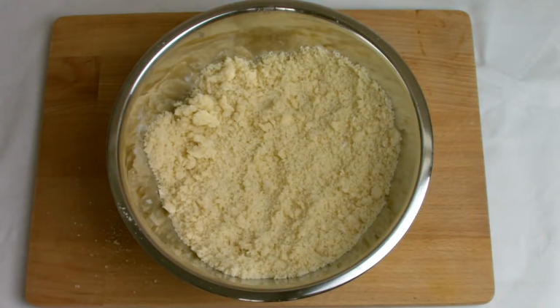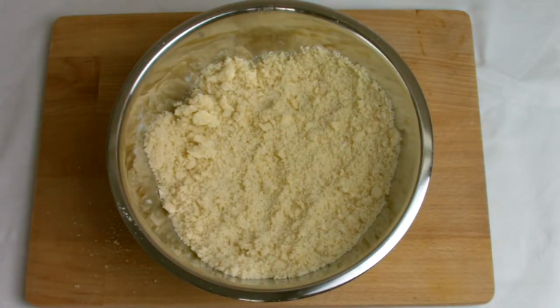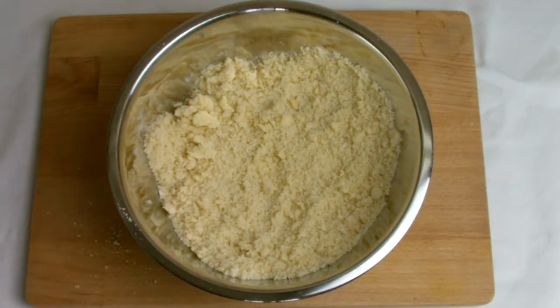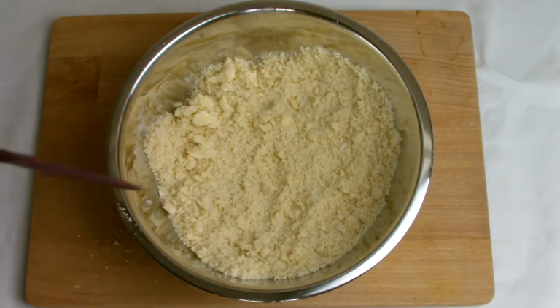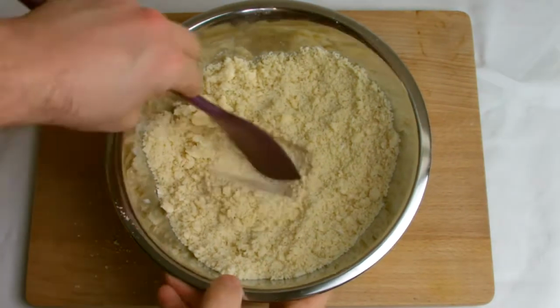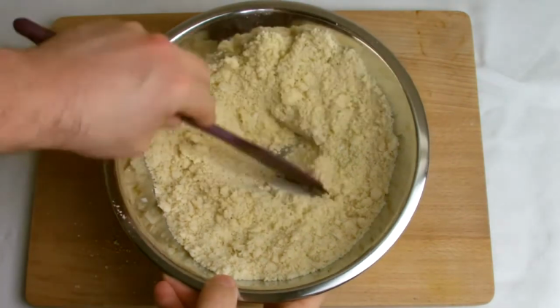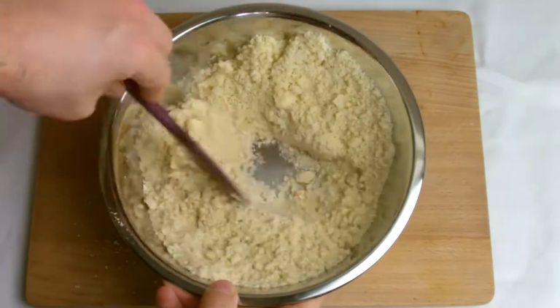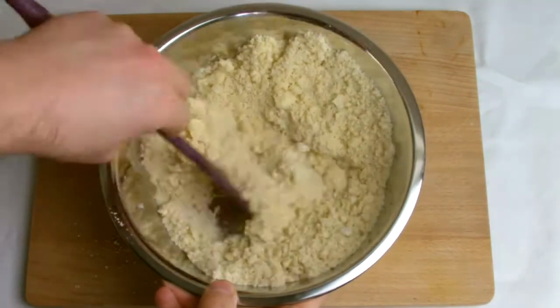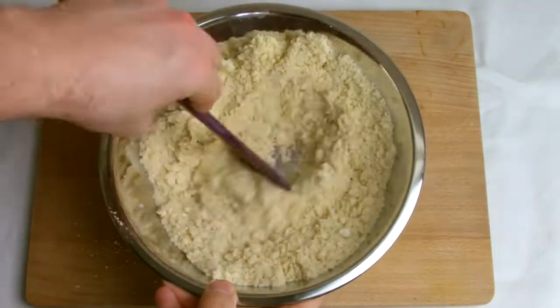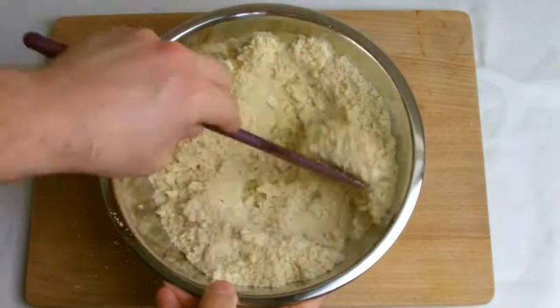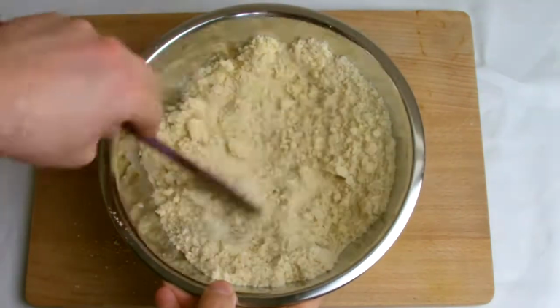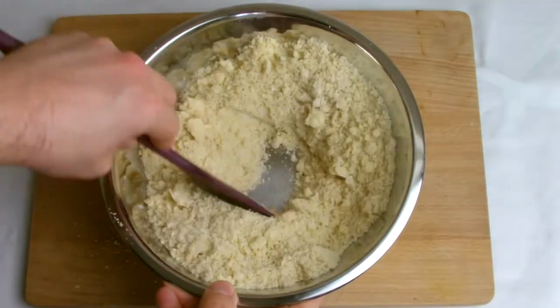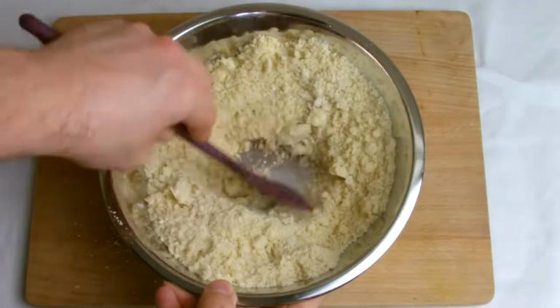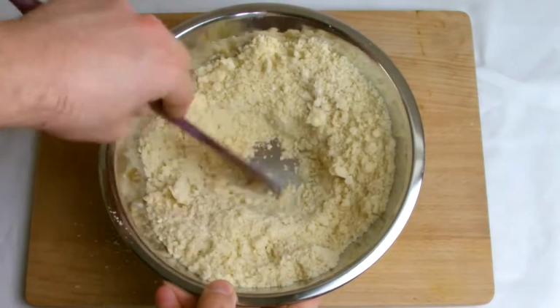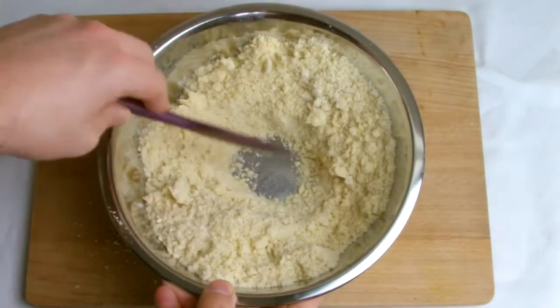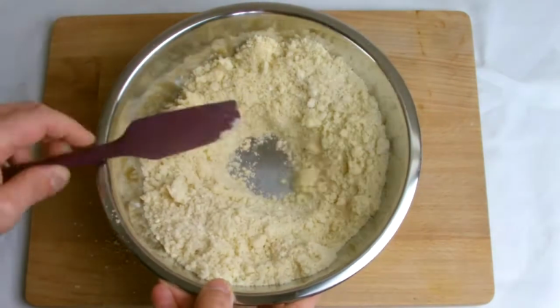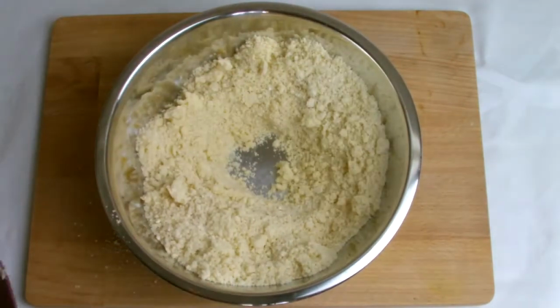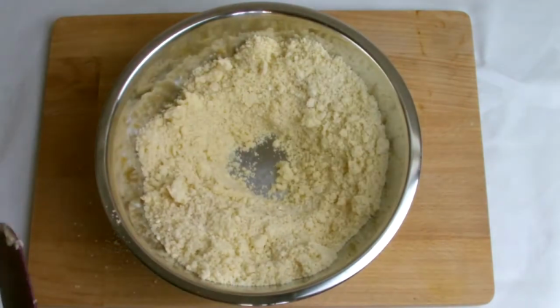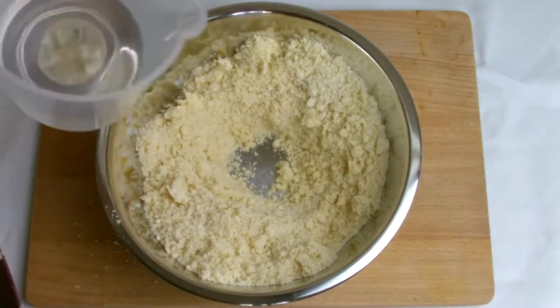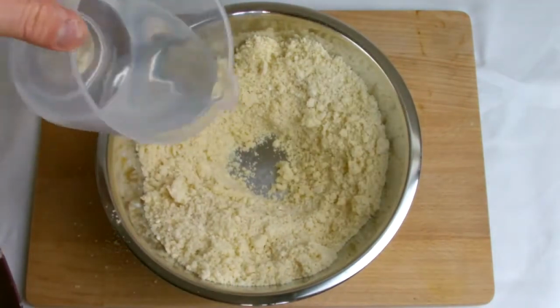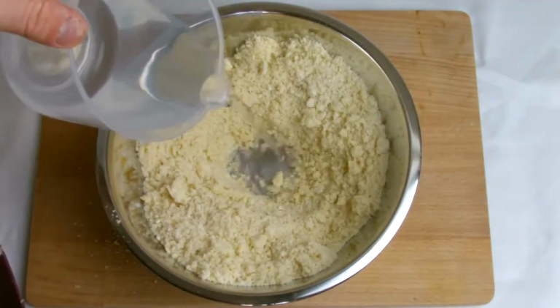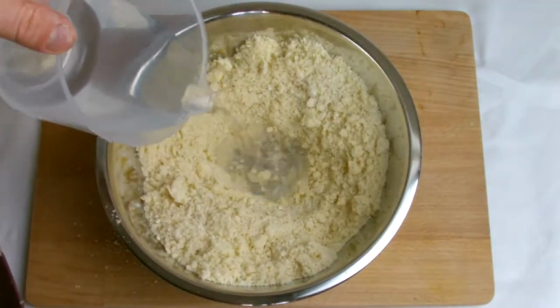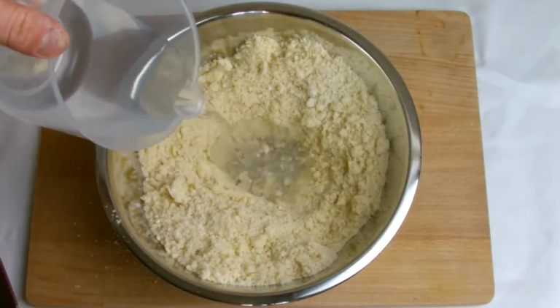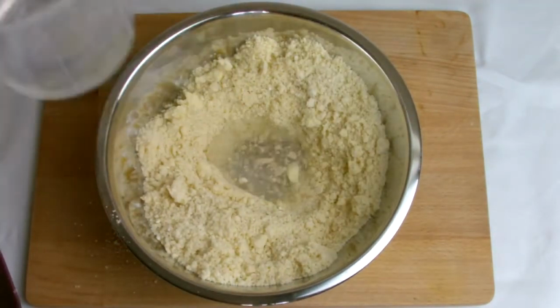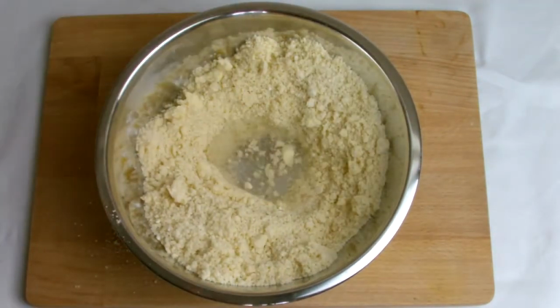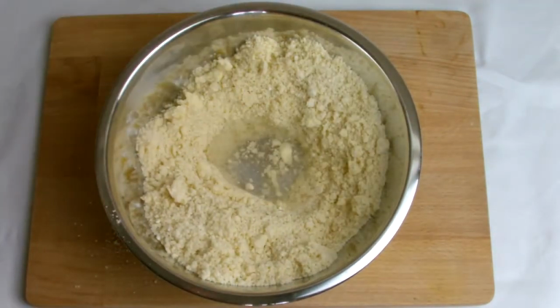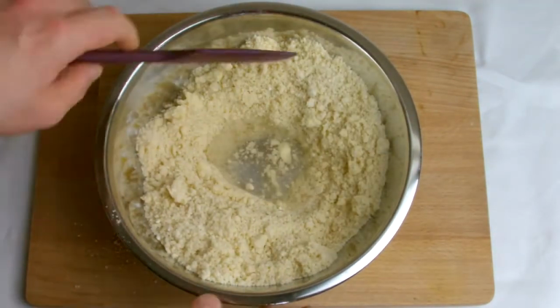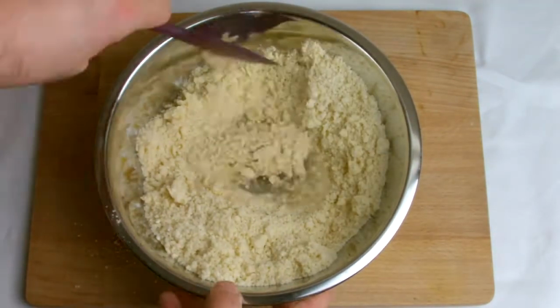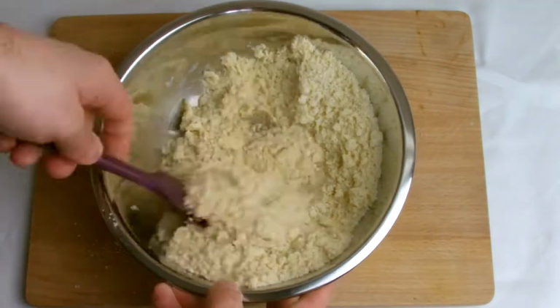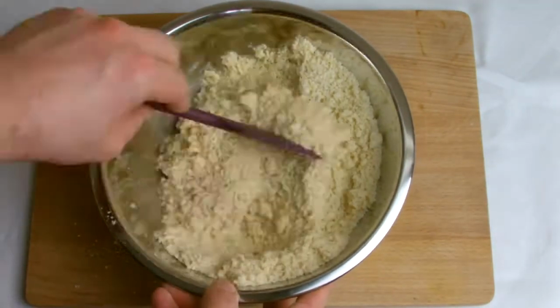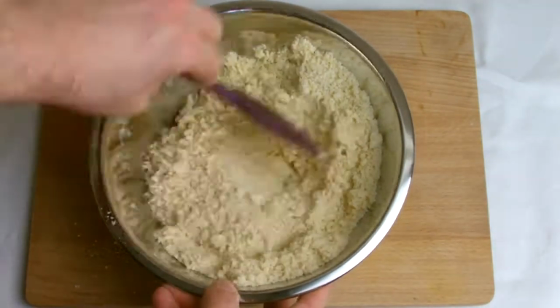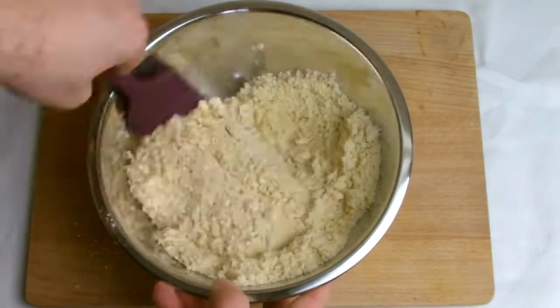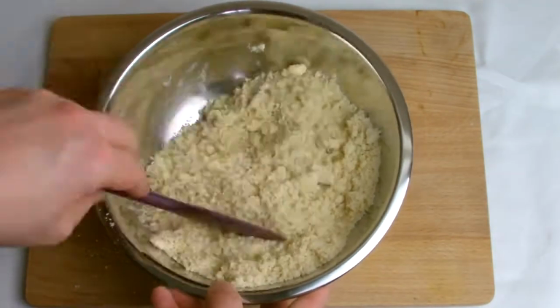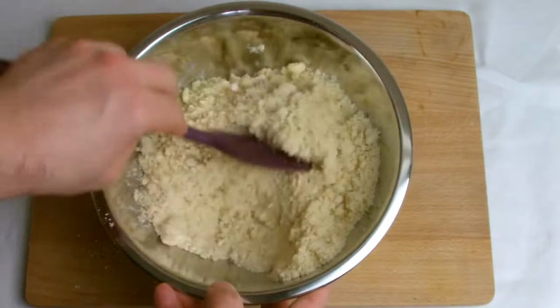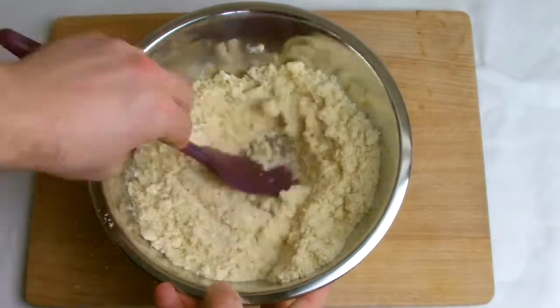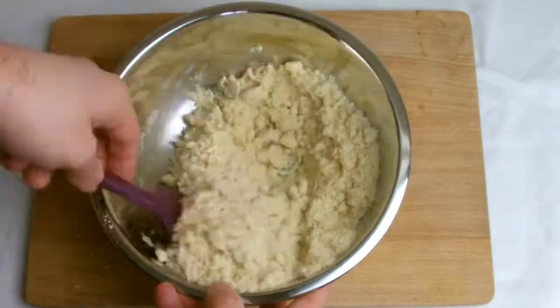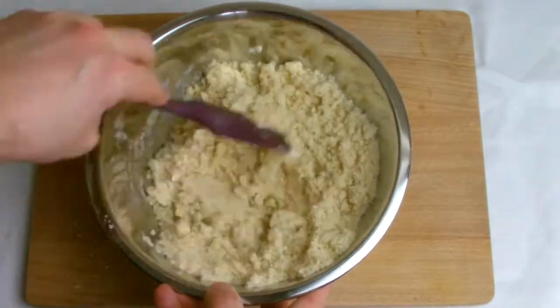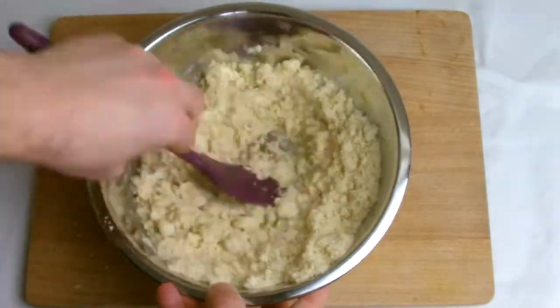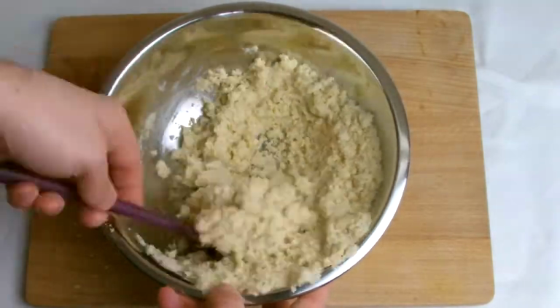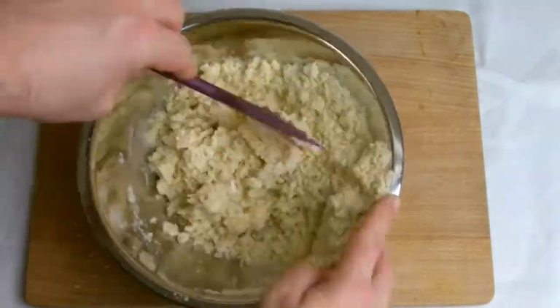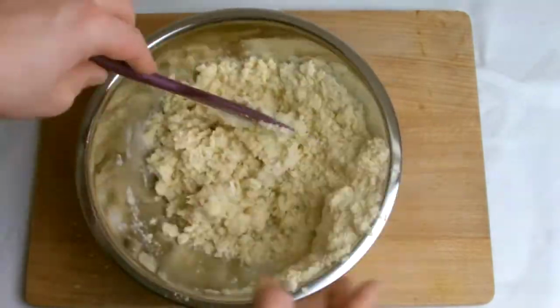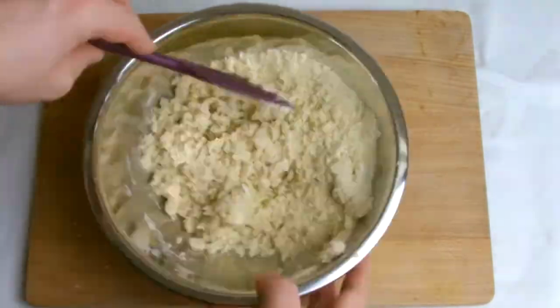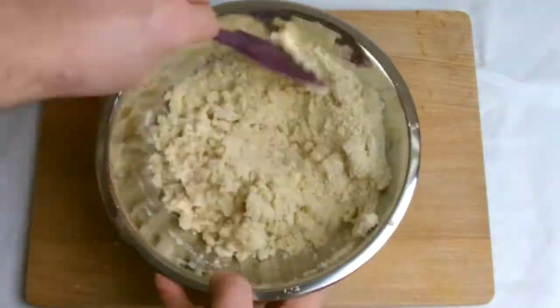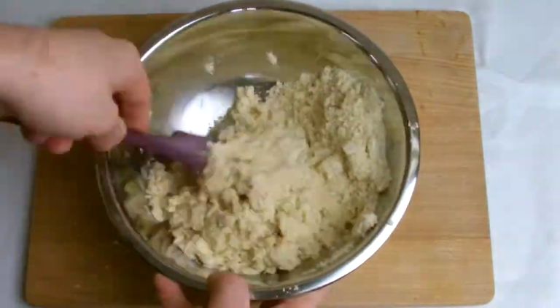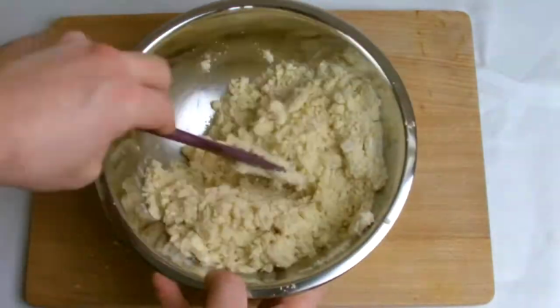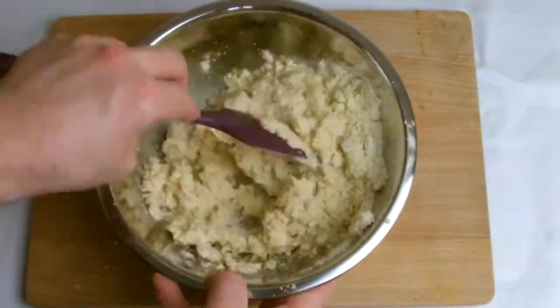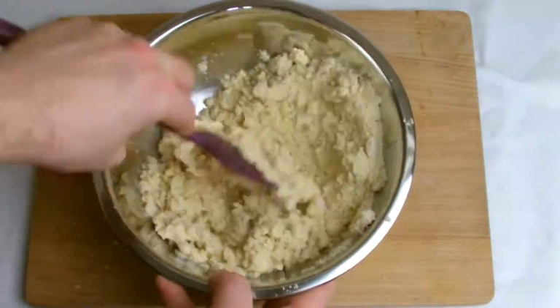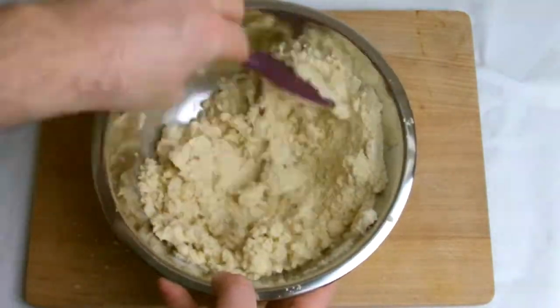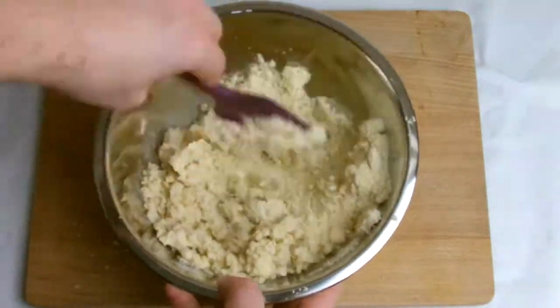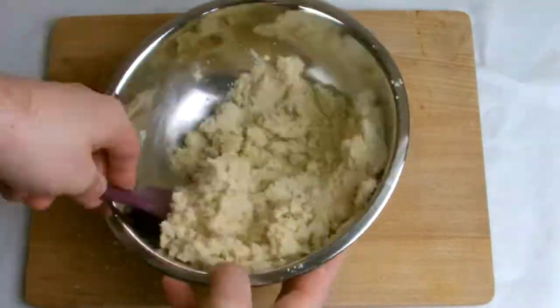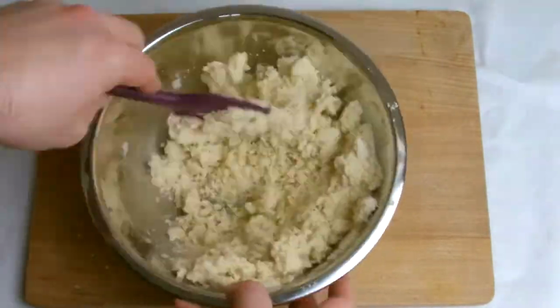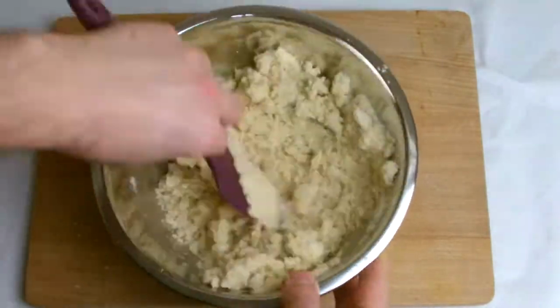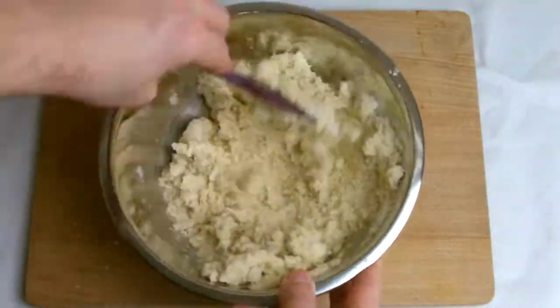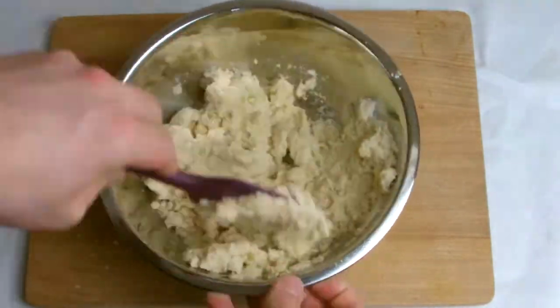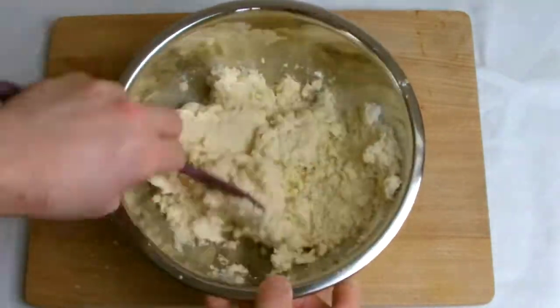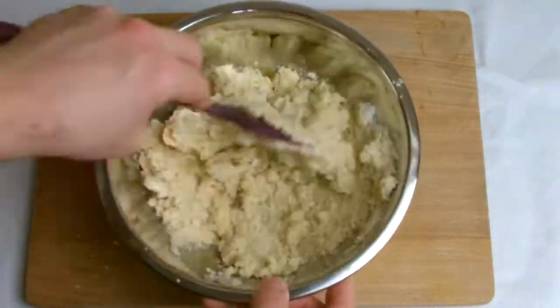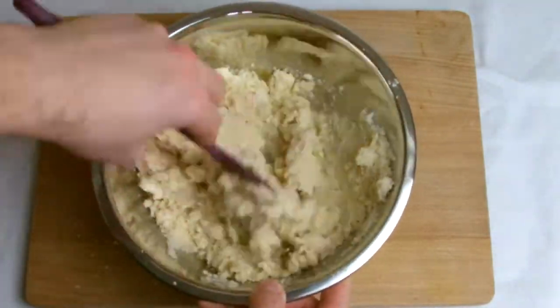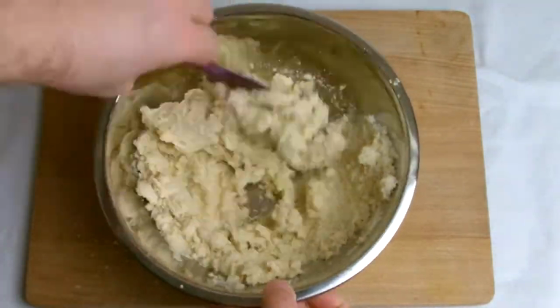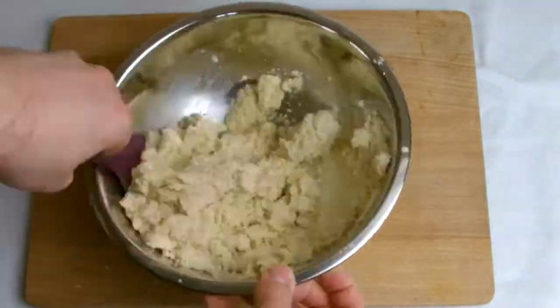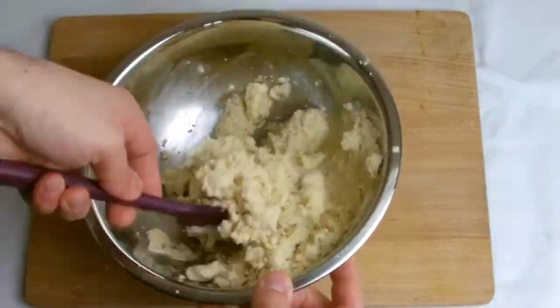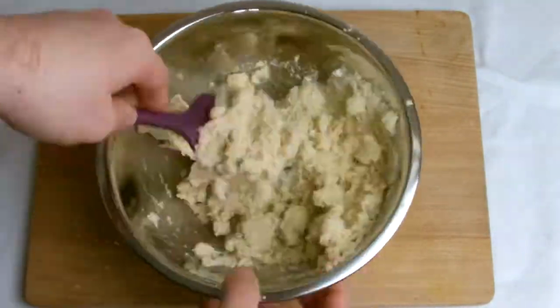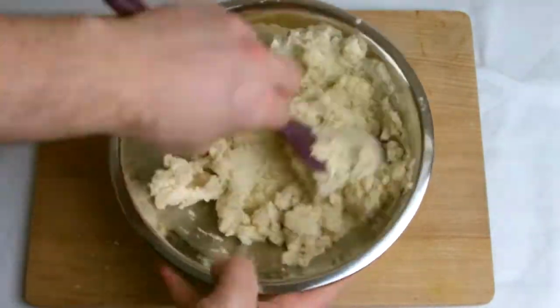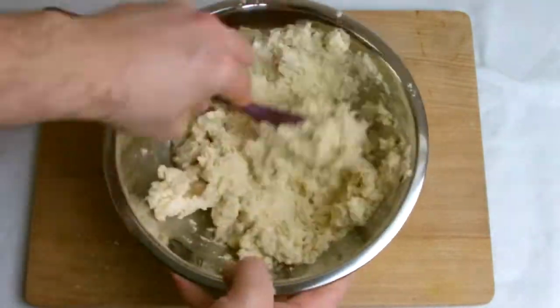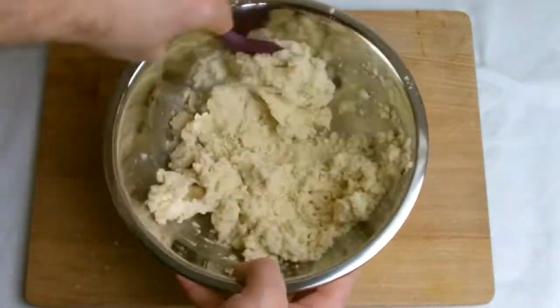When combined, make a well in the centre of the bowl and gently add the ice cold water a little bit at a time until the pastry is combined.